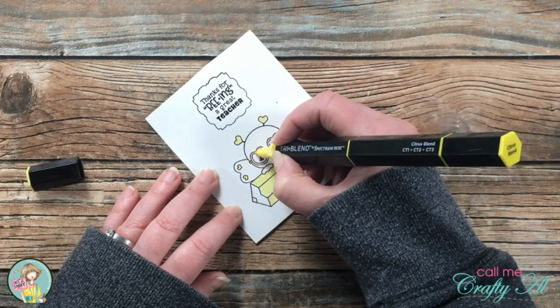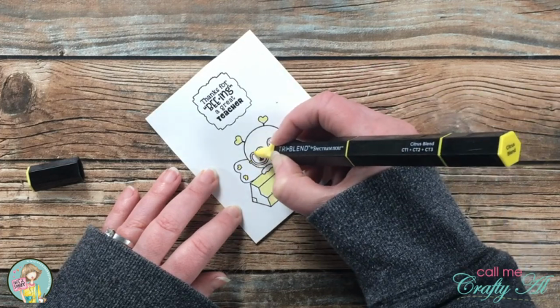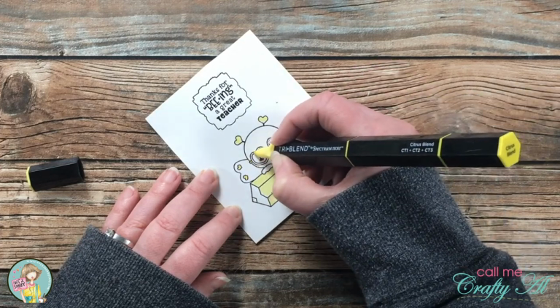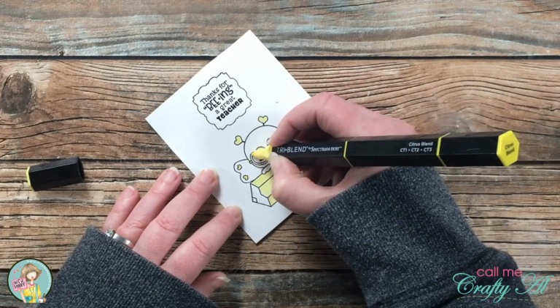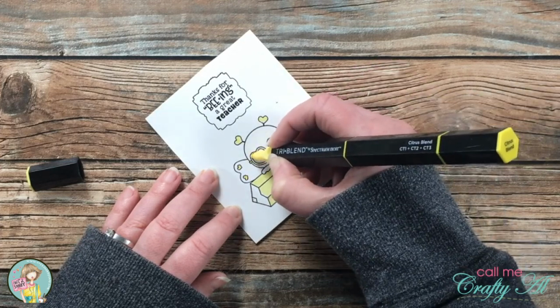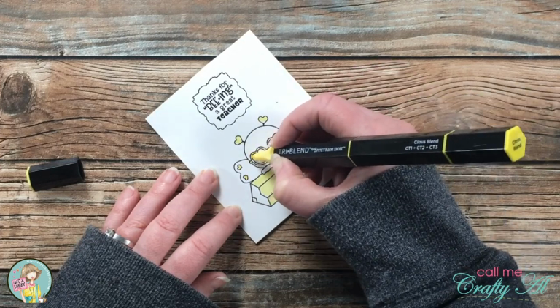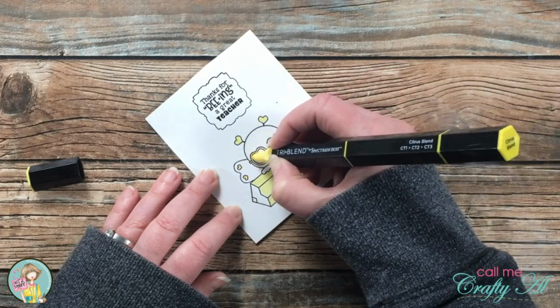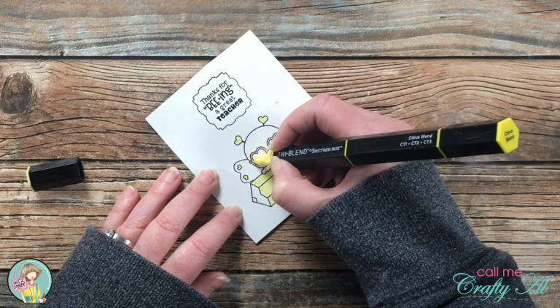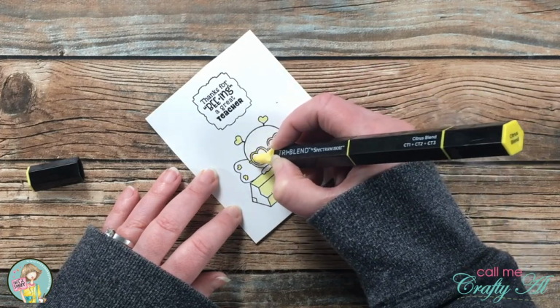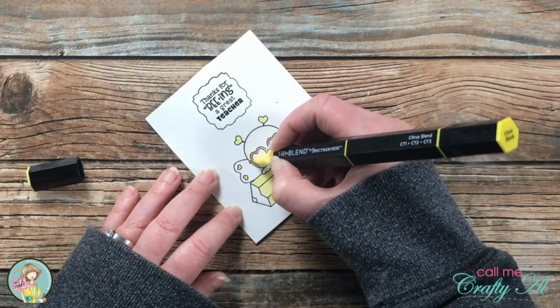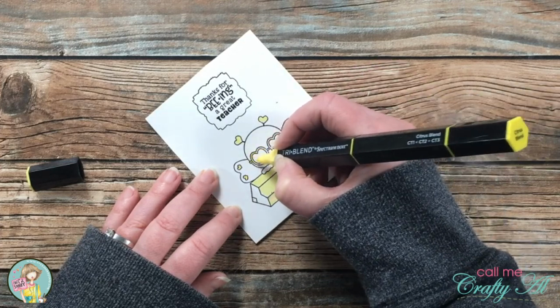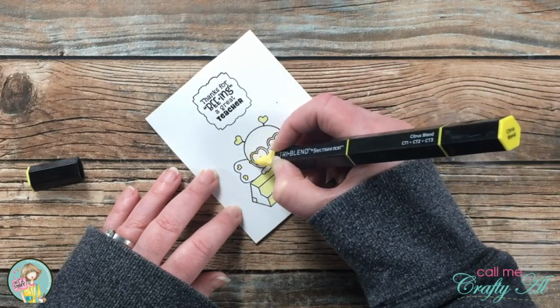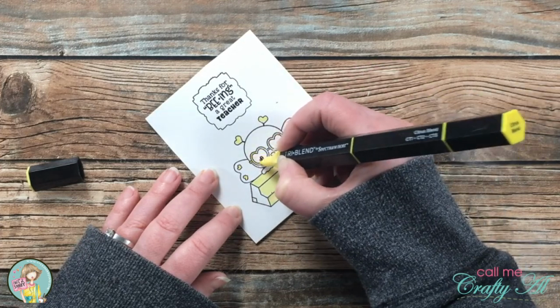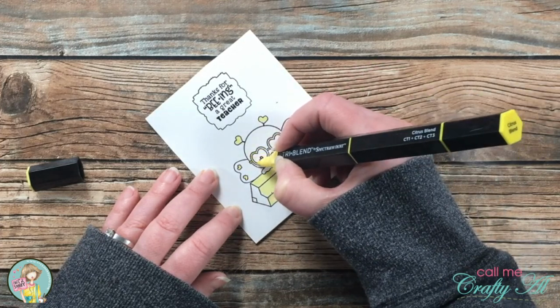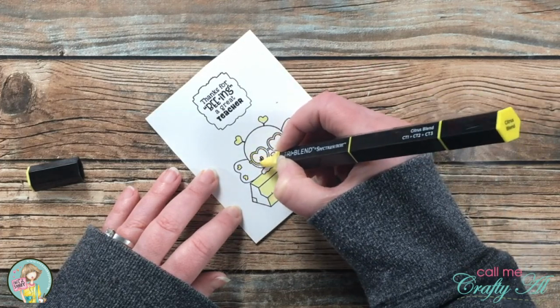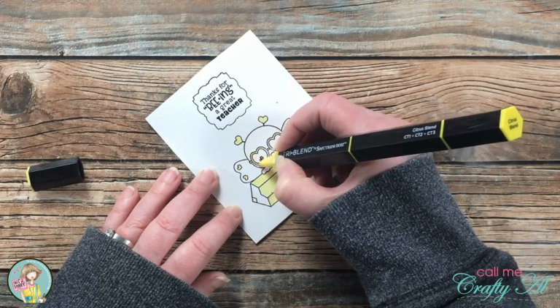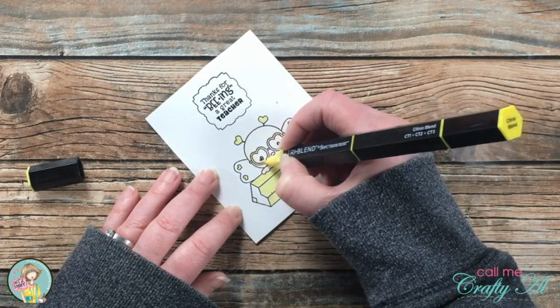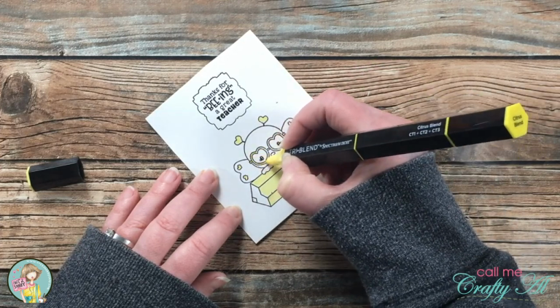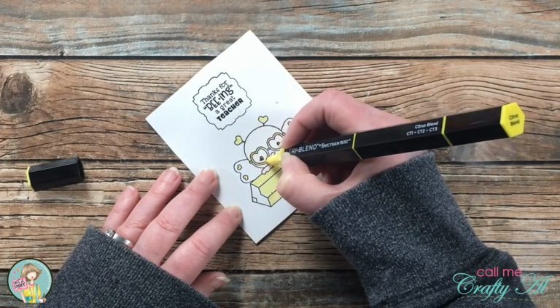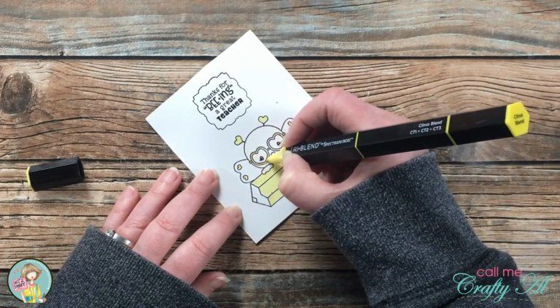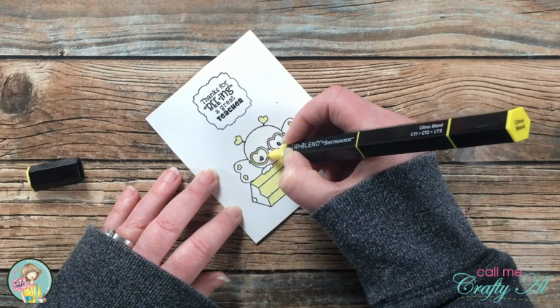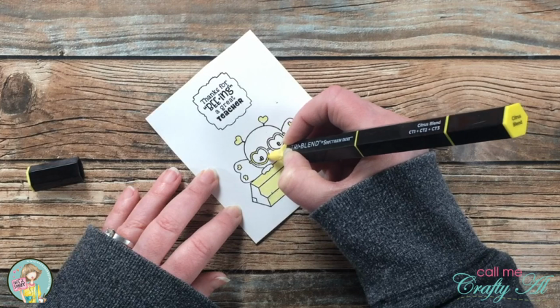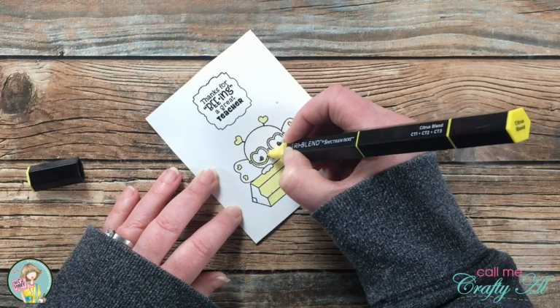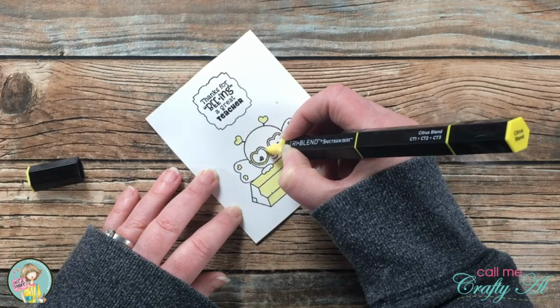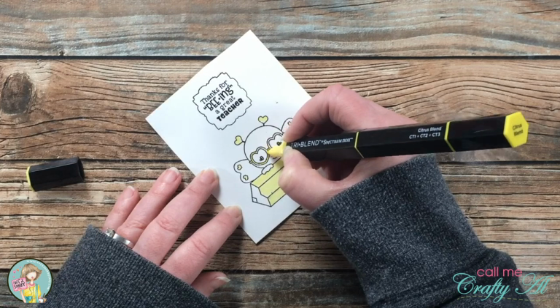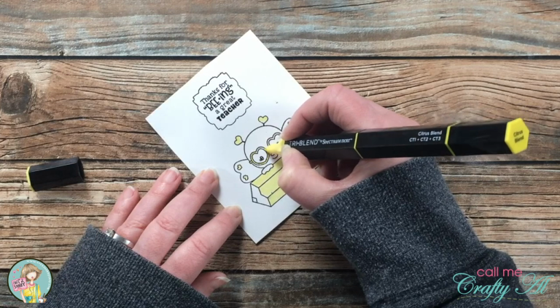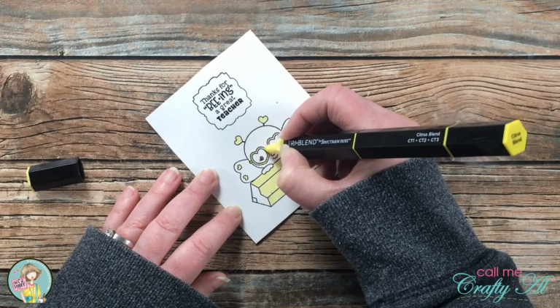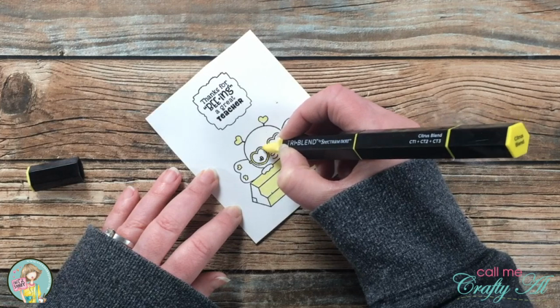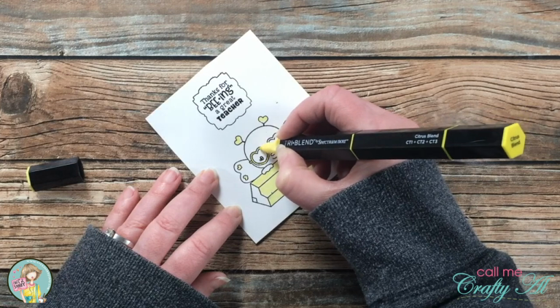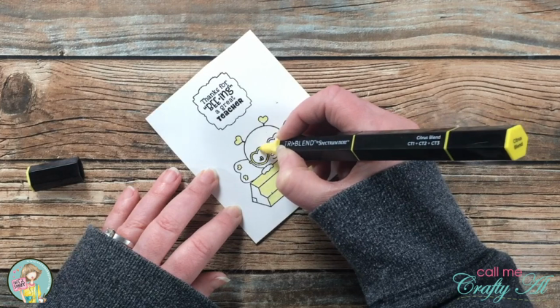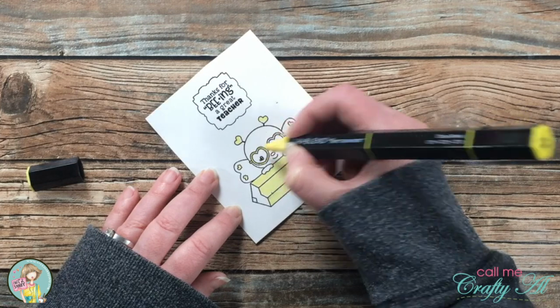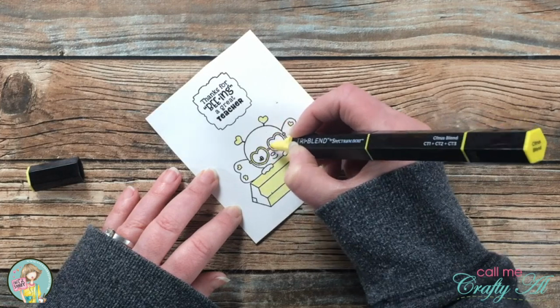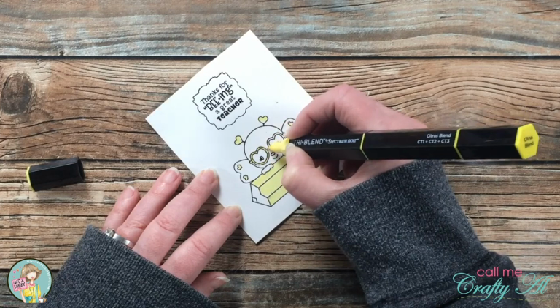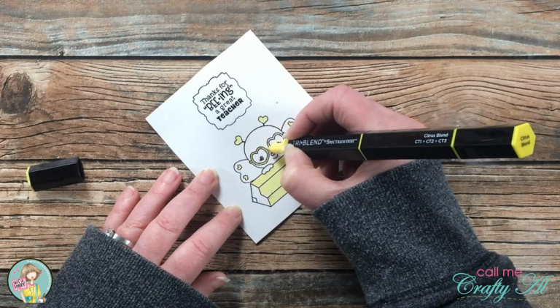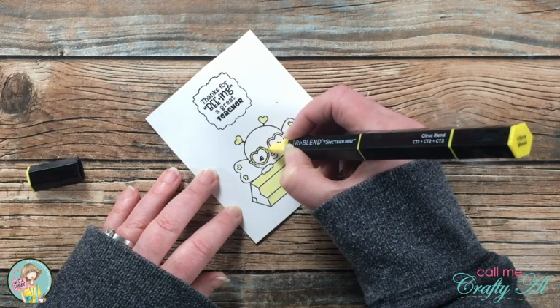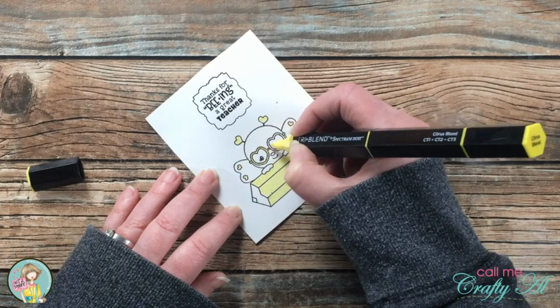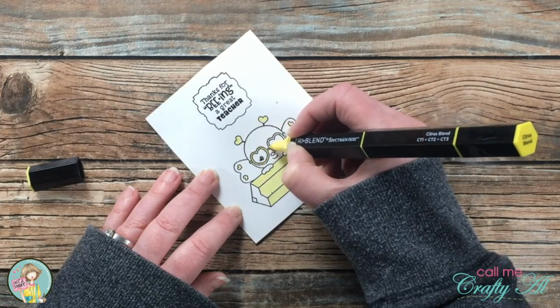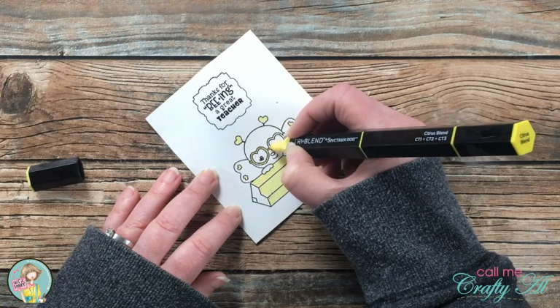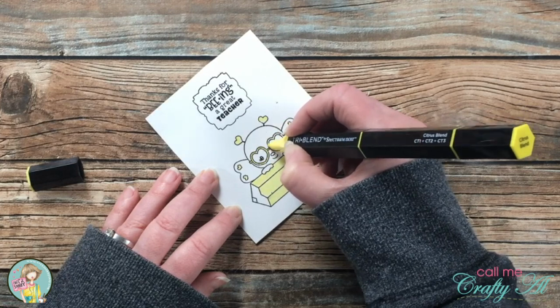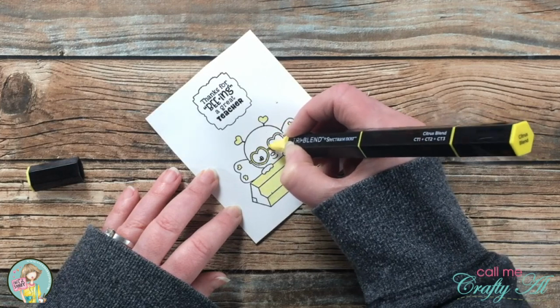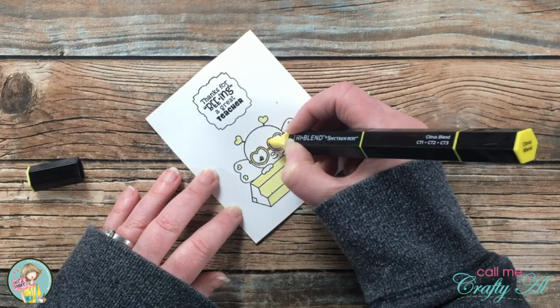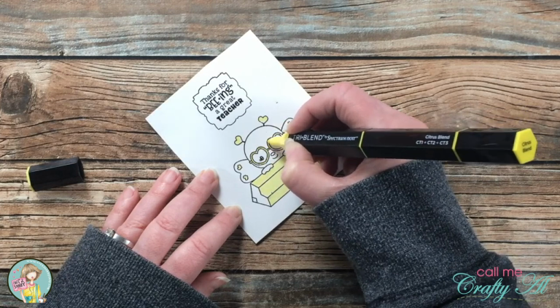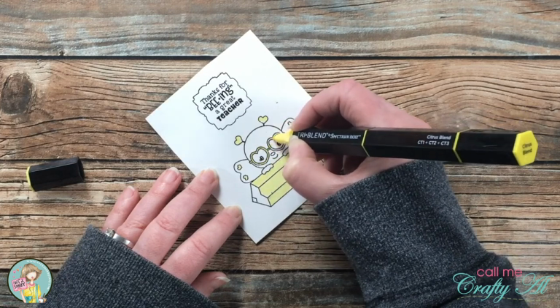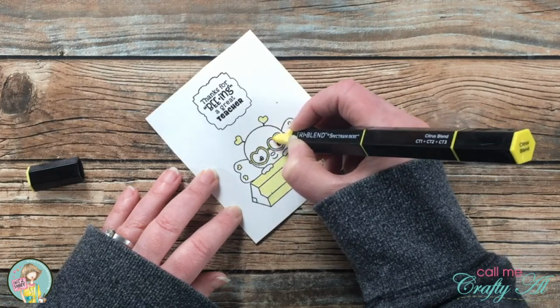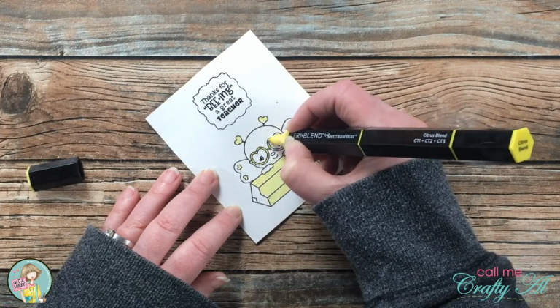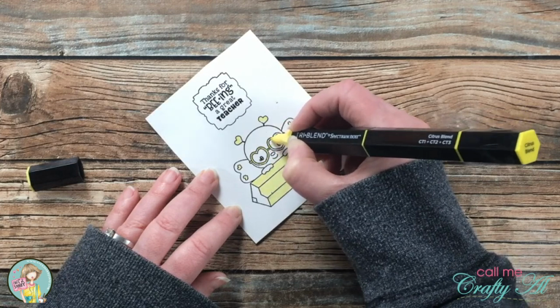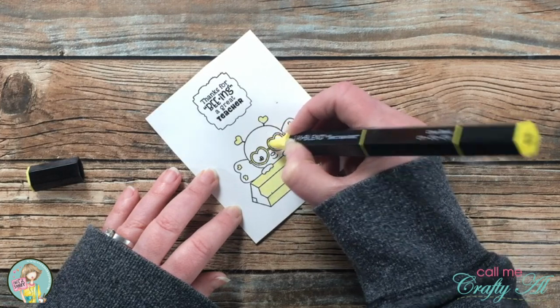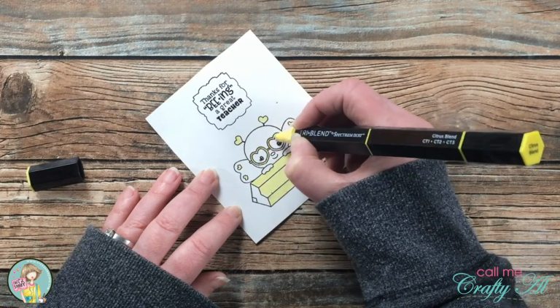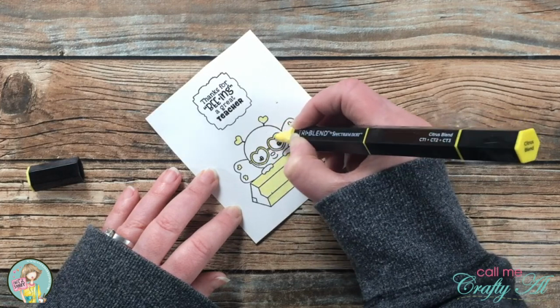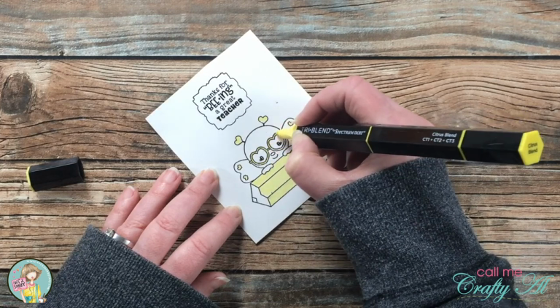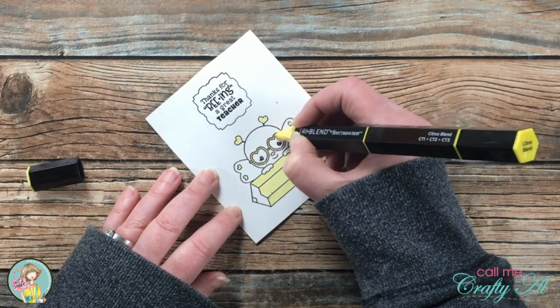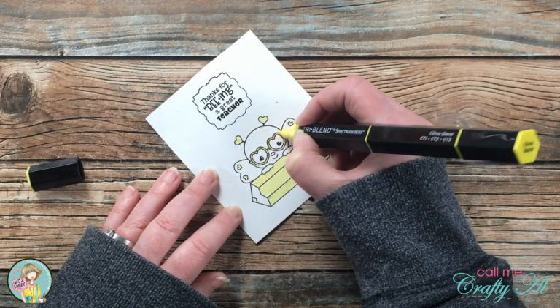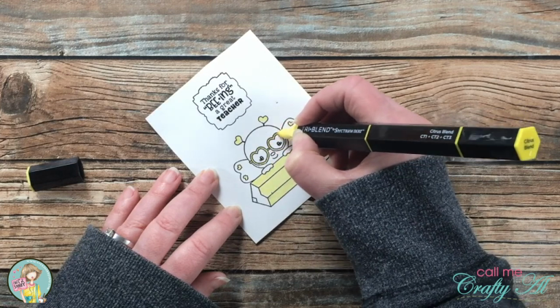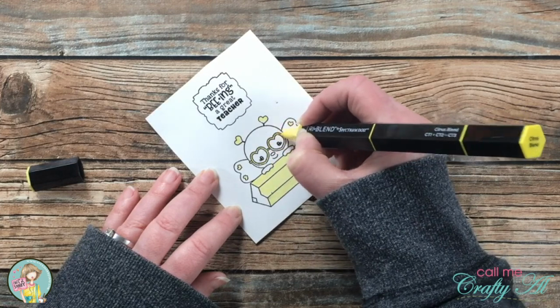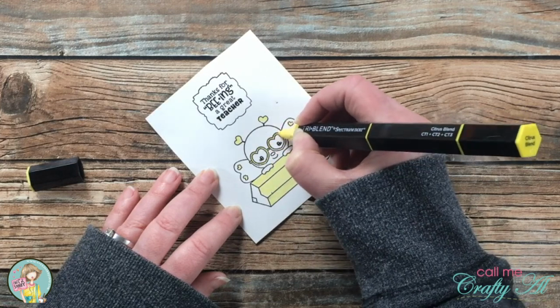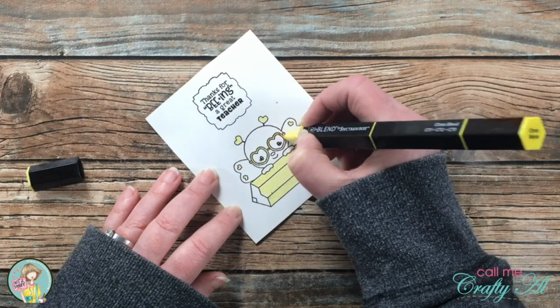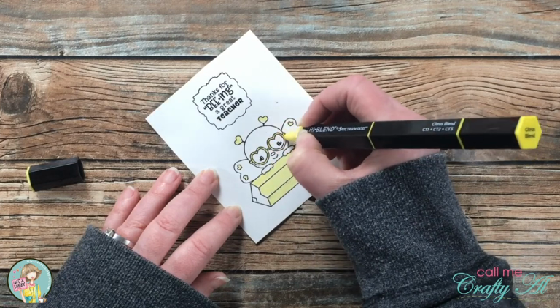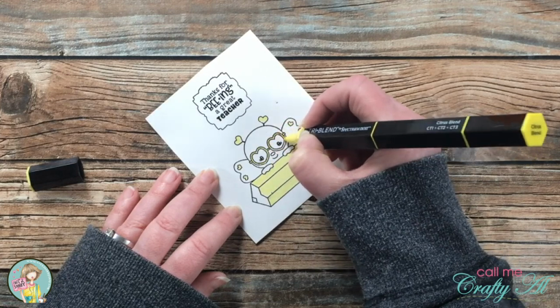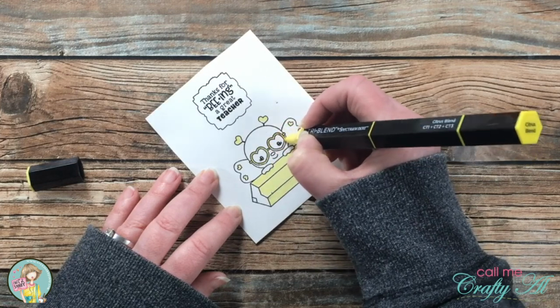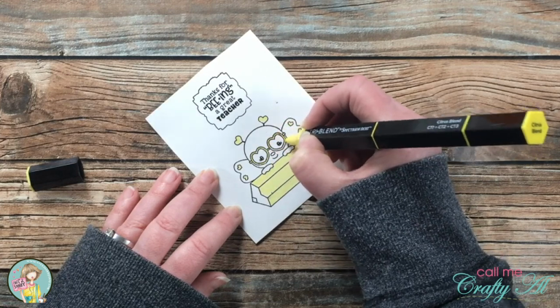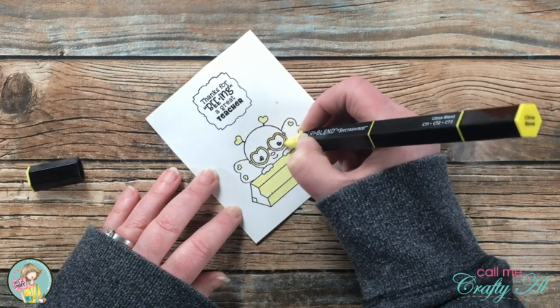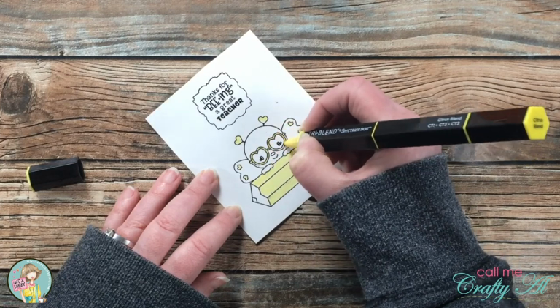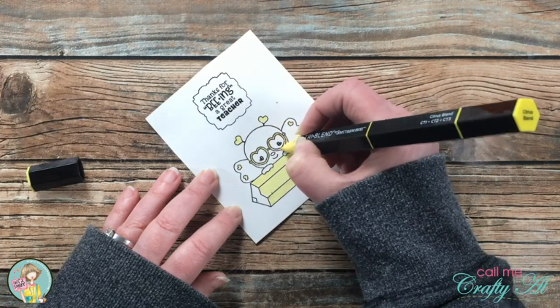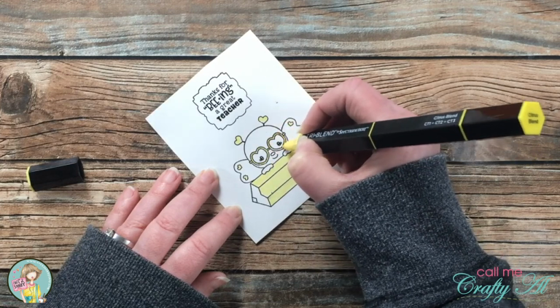With this pale yellow it's not as easy to see, but I find these markers are easier for me to use than say Copics.